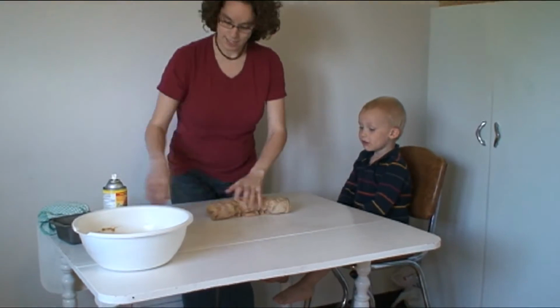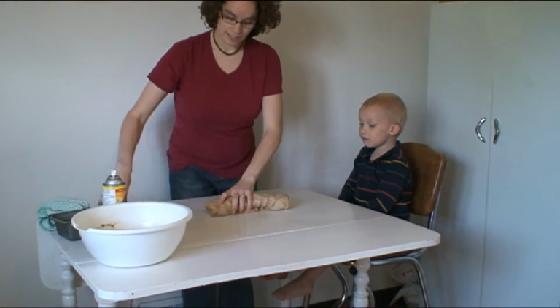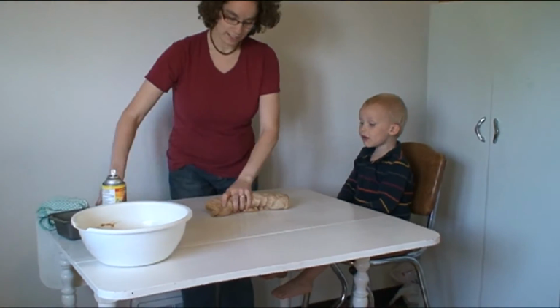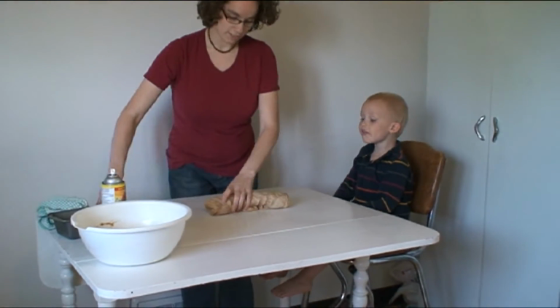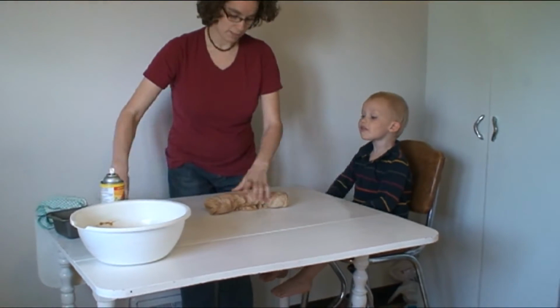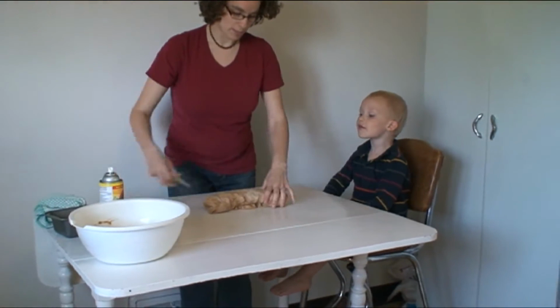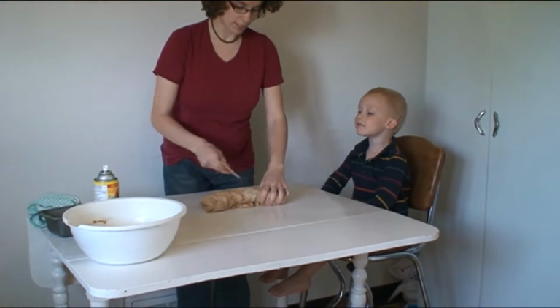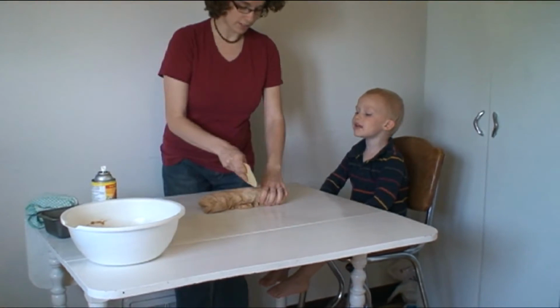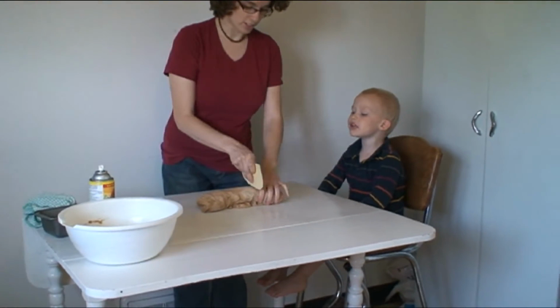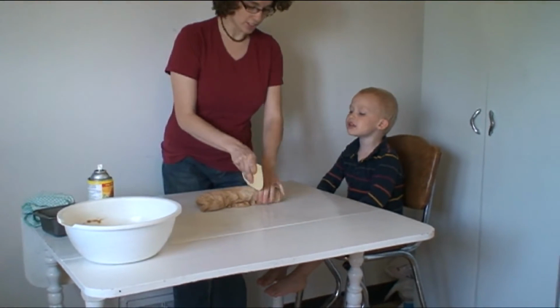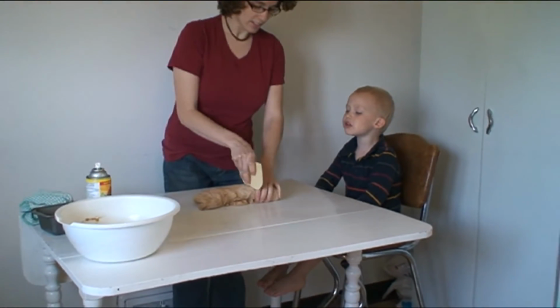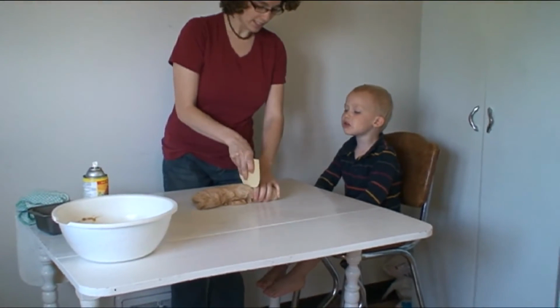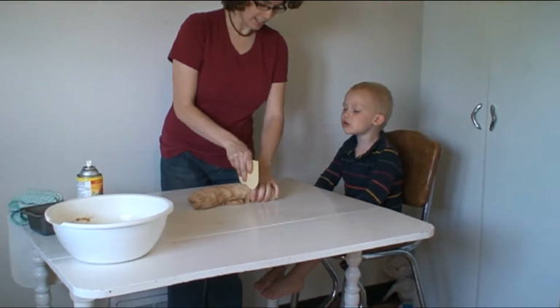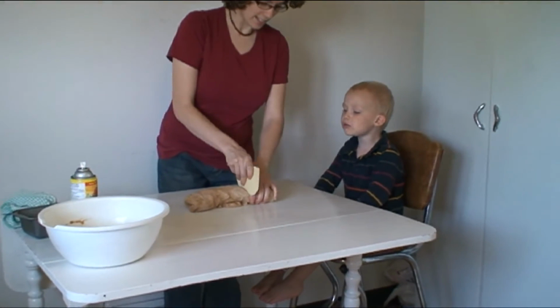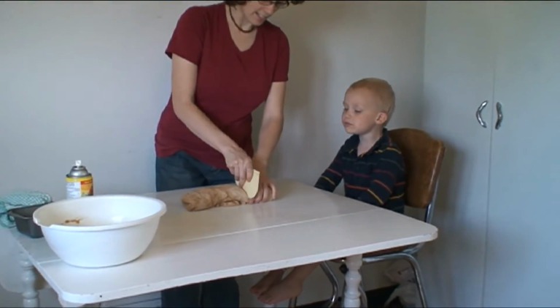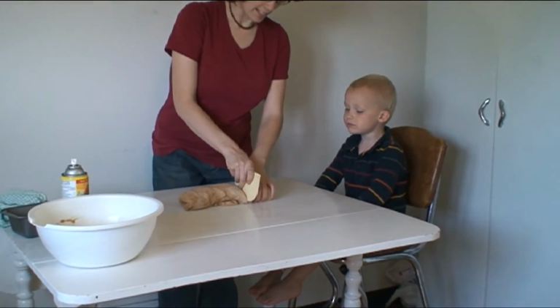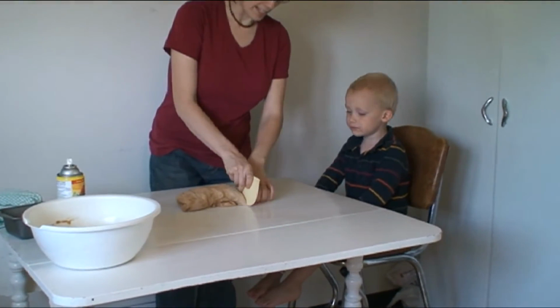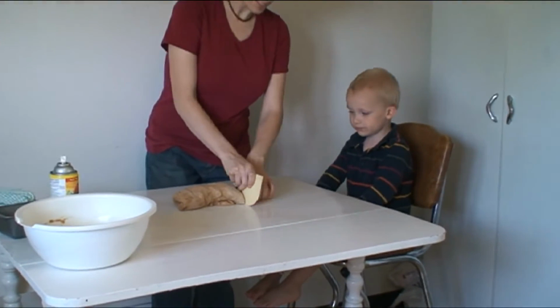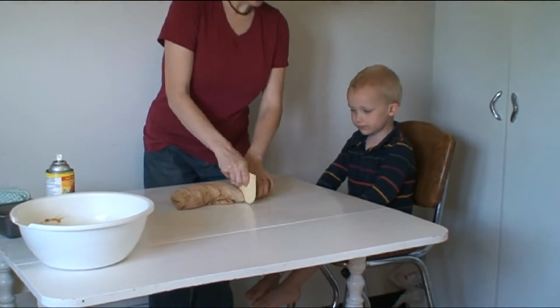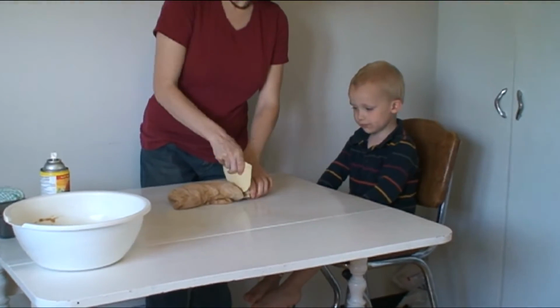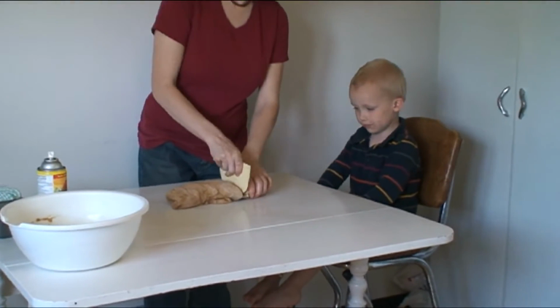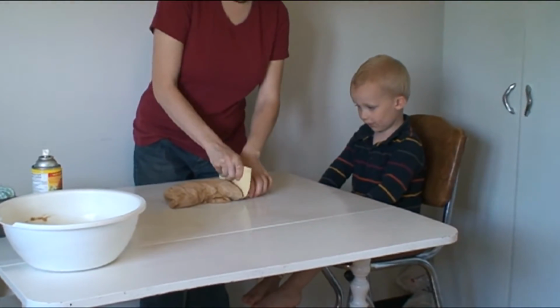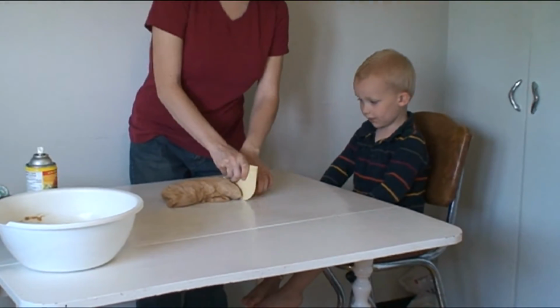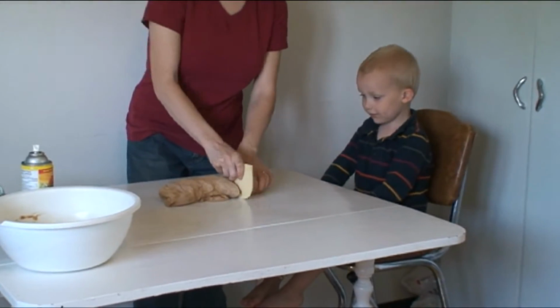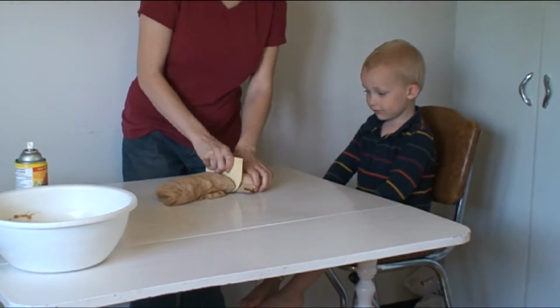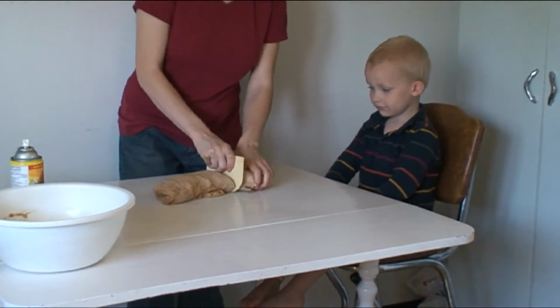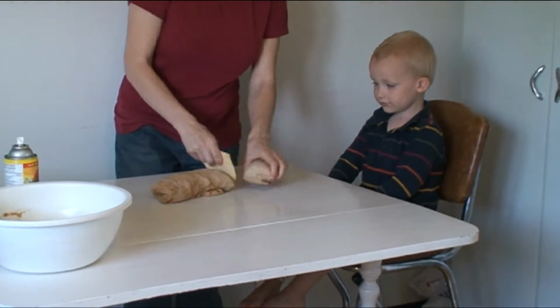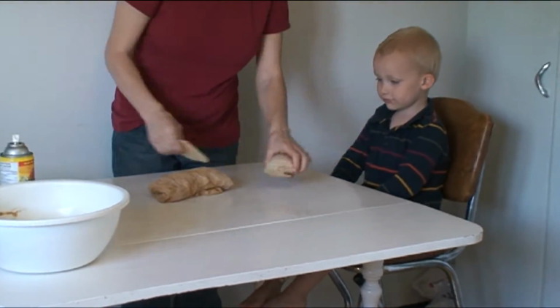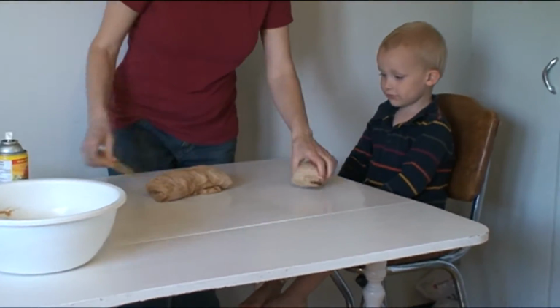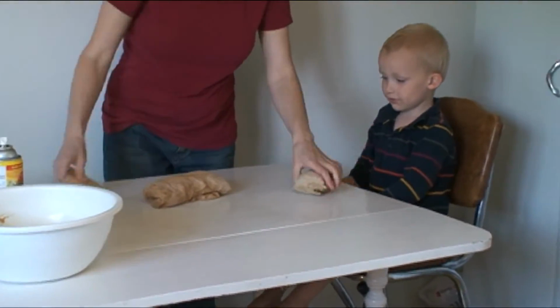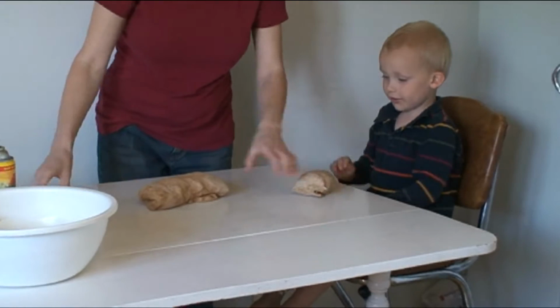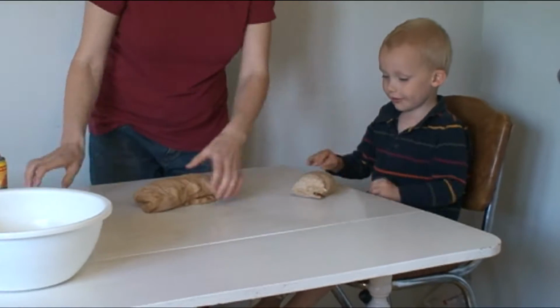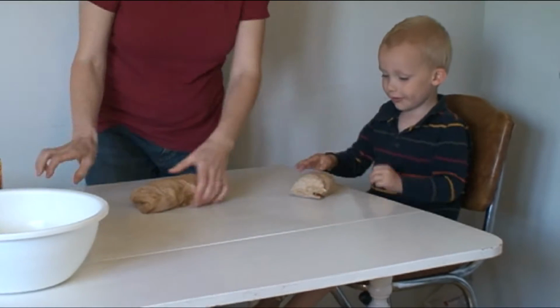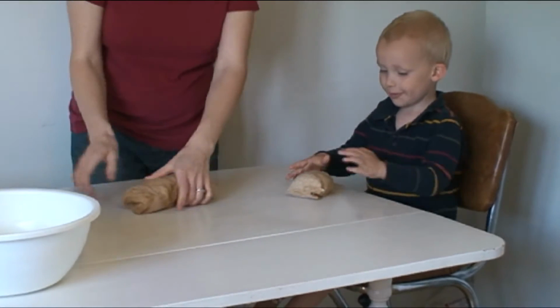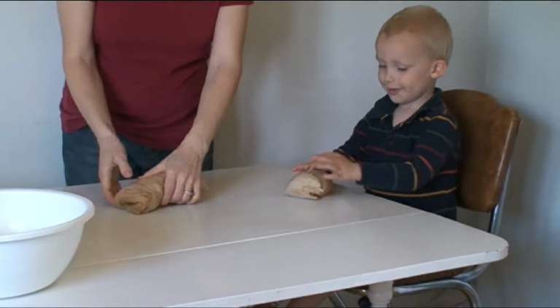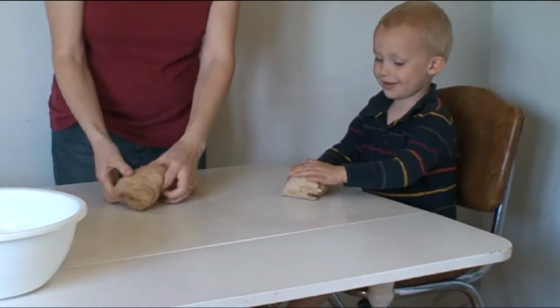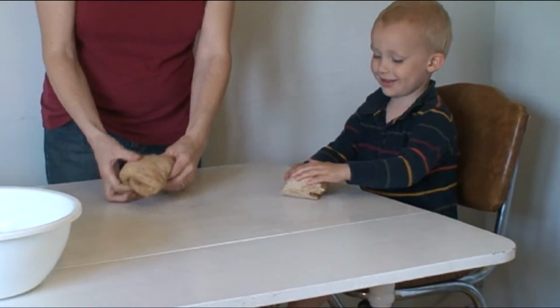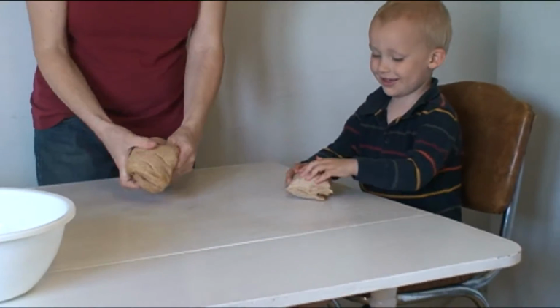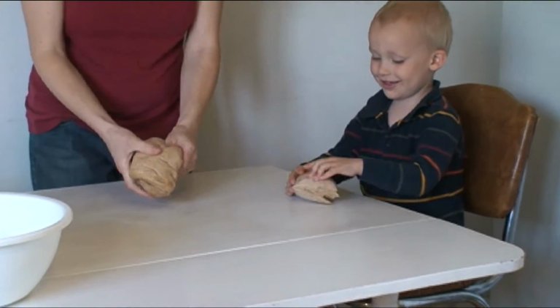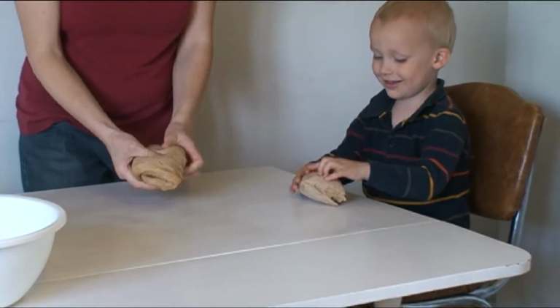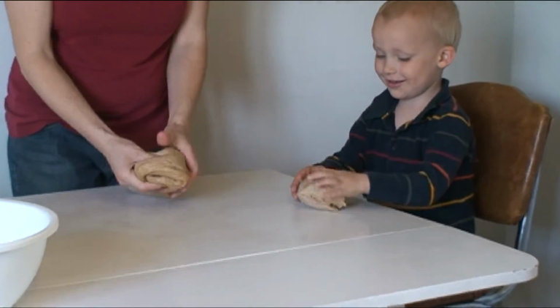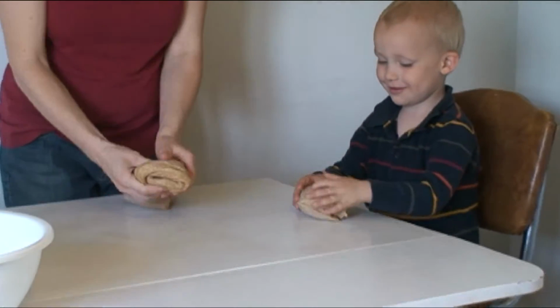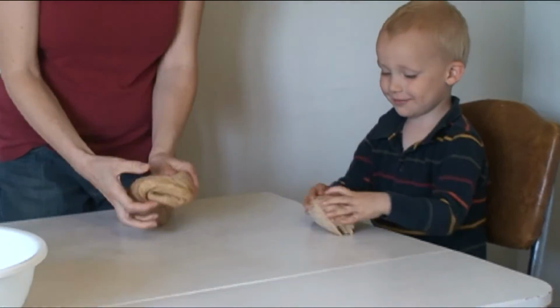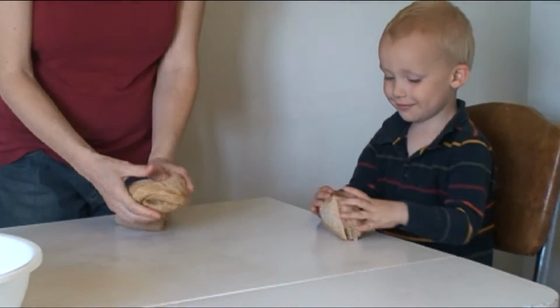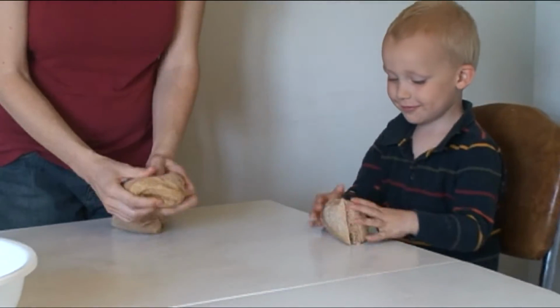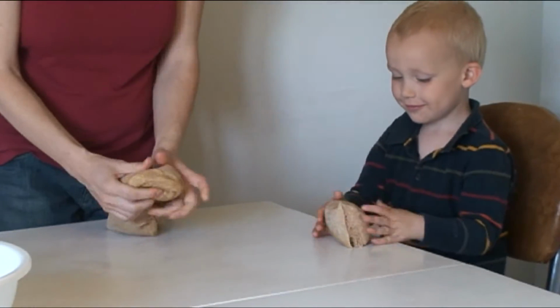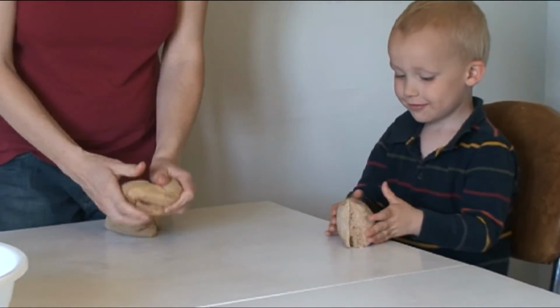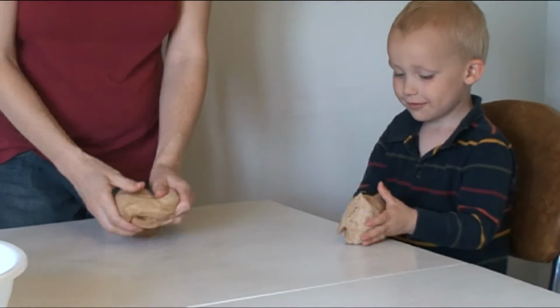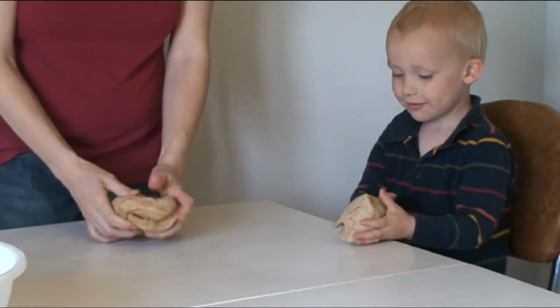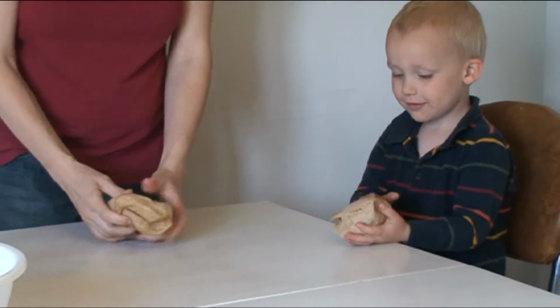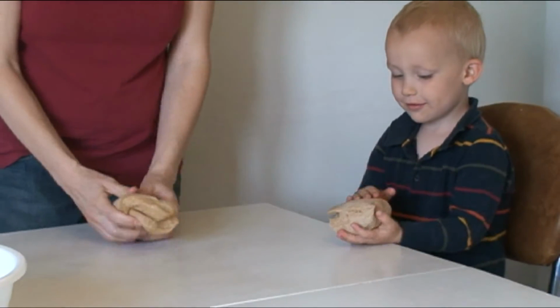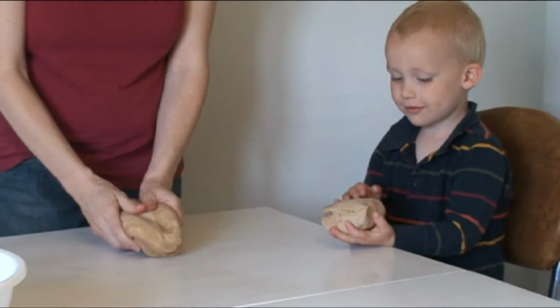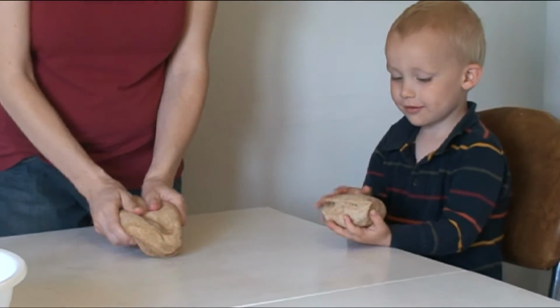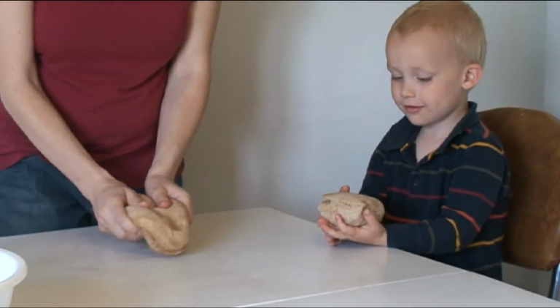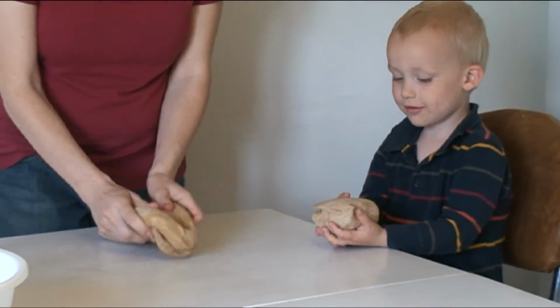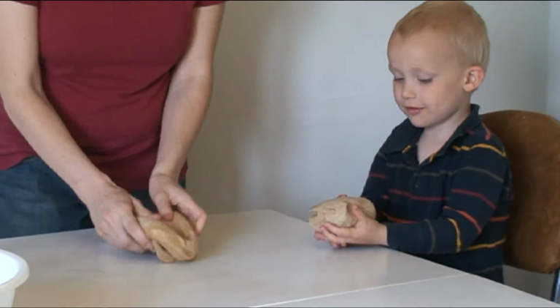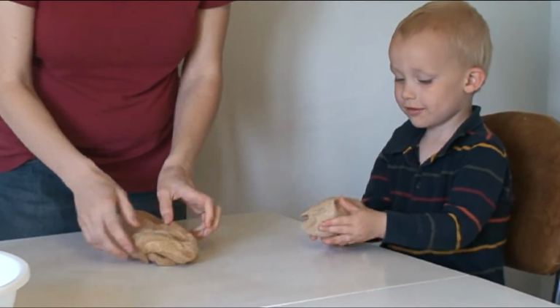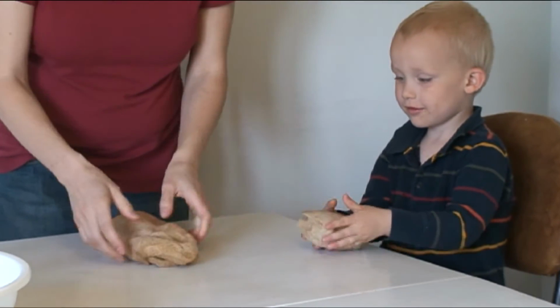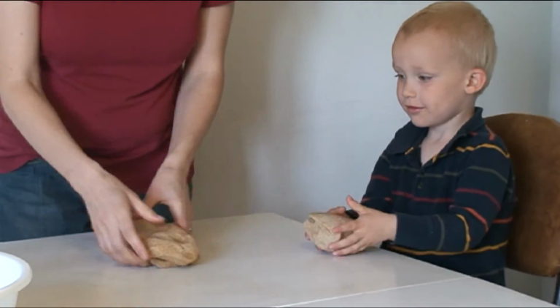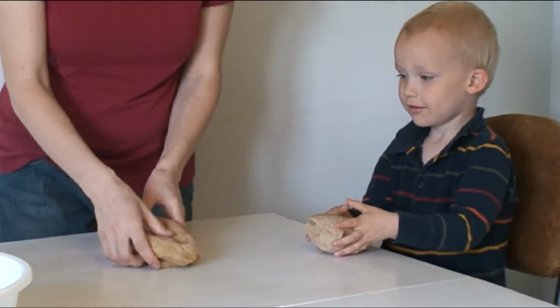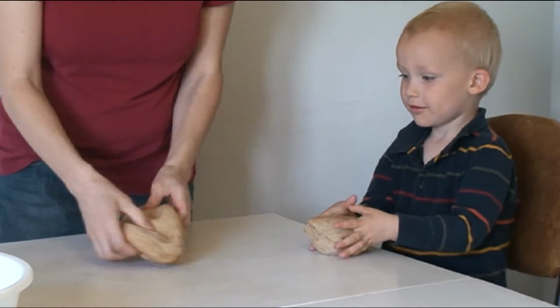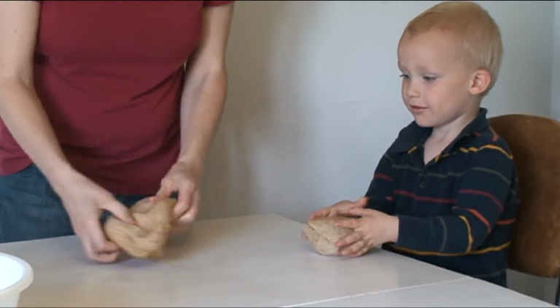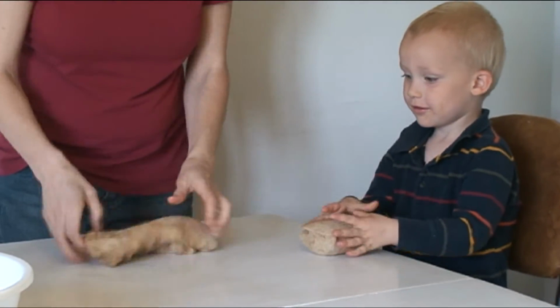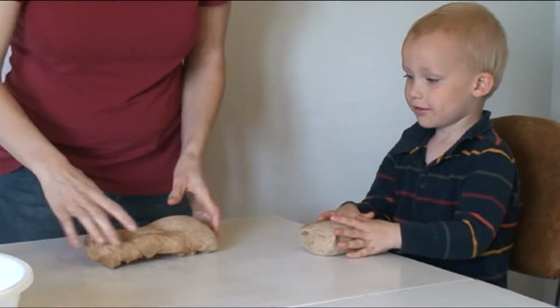Give him a little chunk — a little piece for you. So now this bread is ready to make into a loaf.